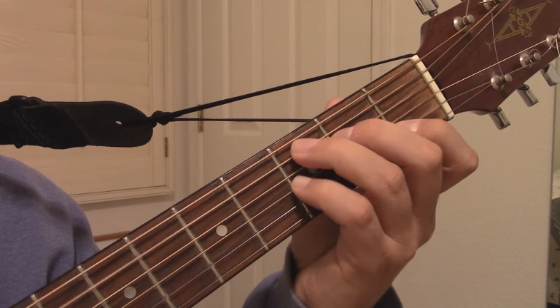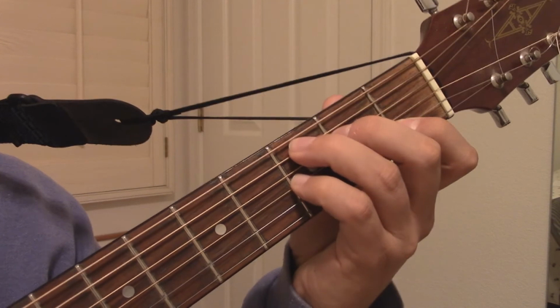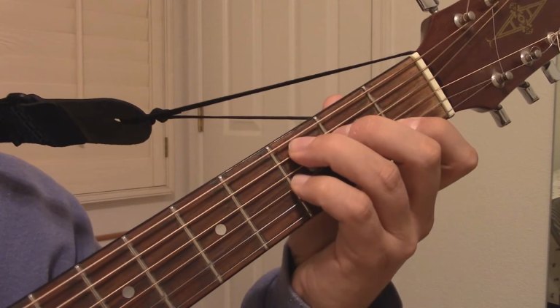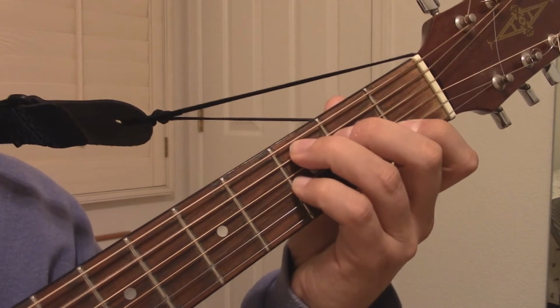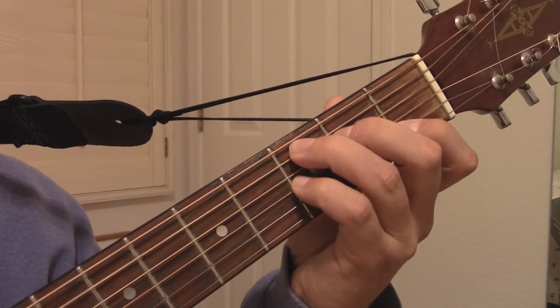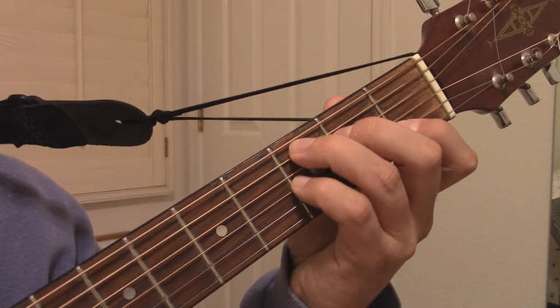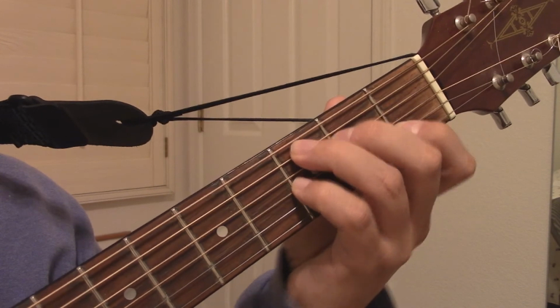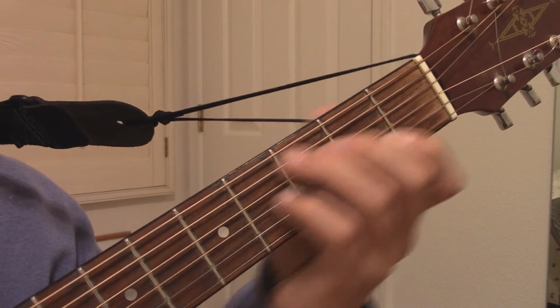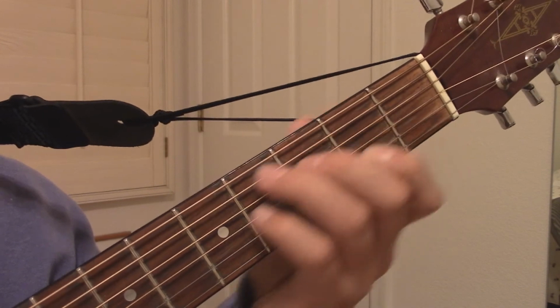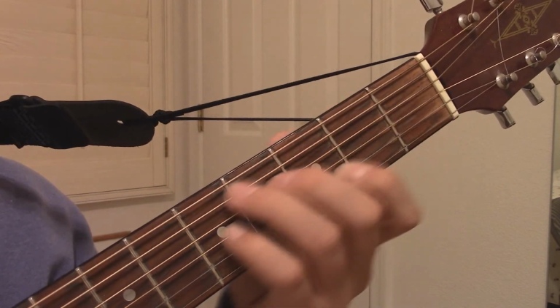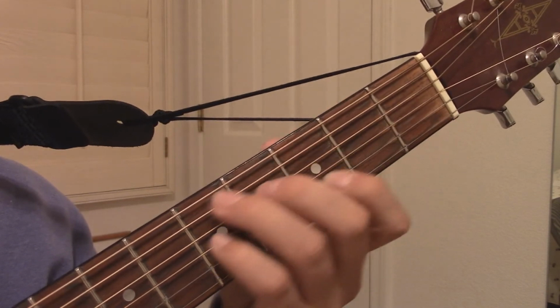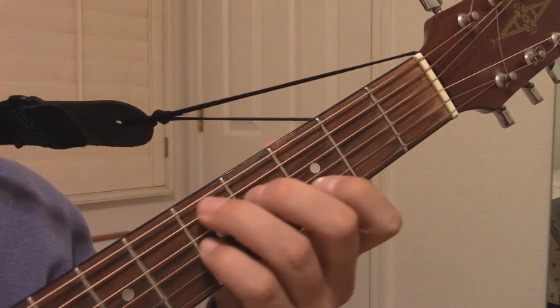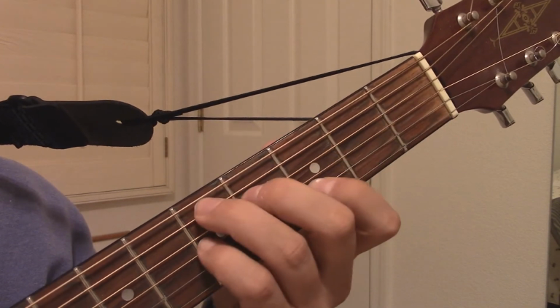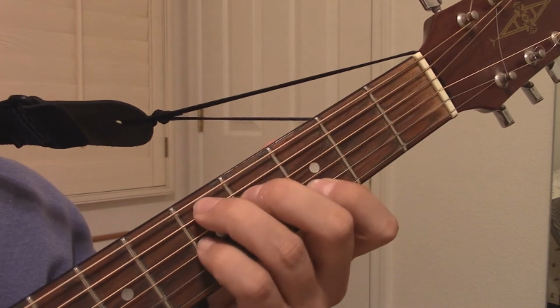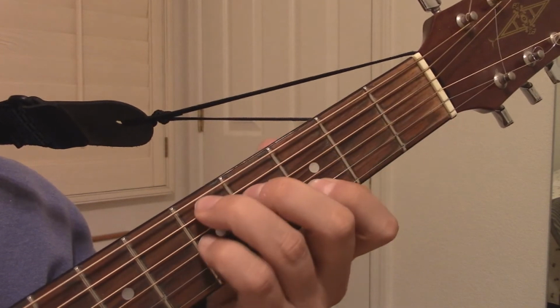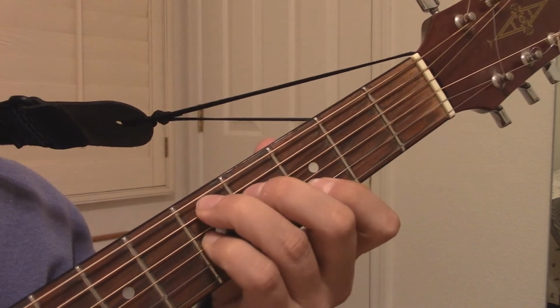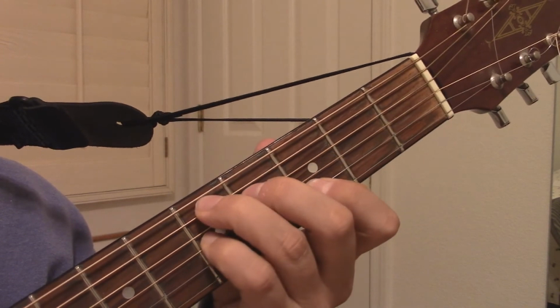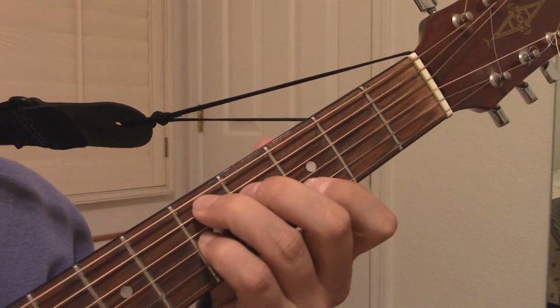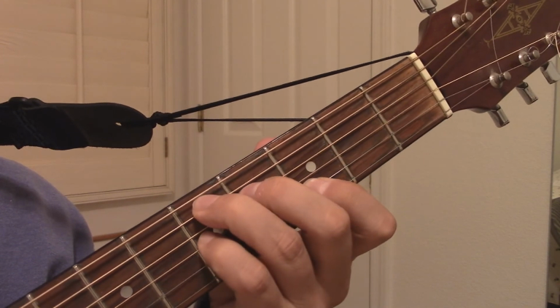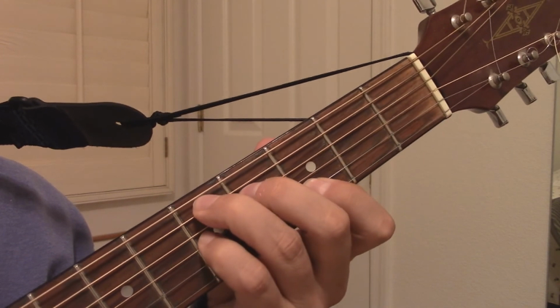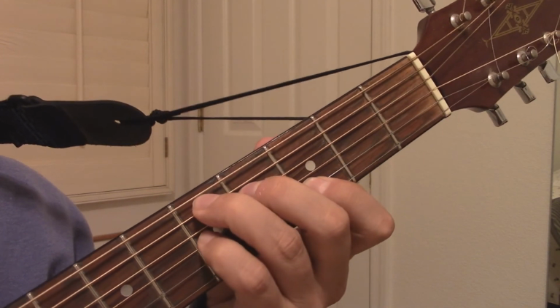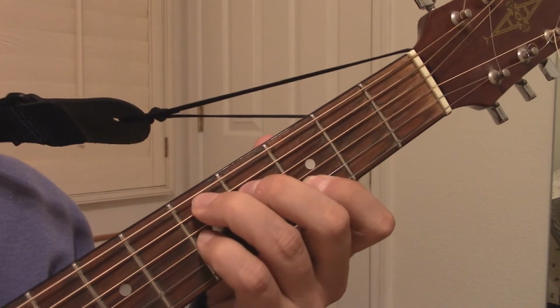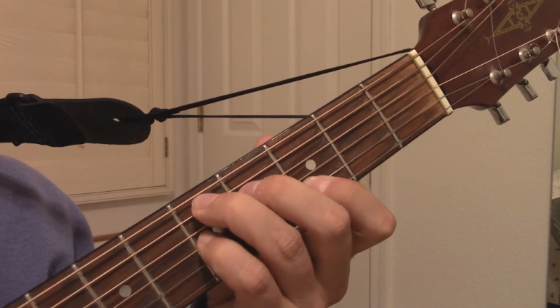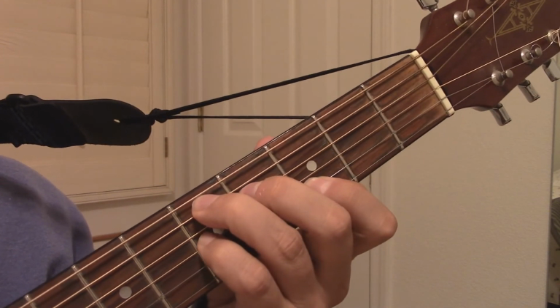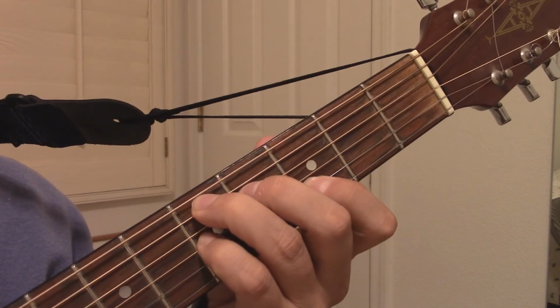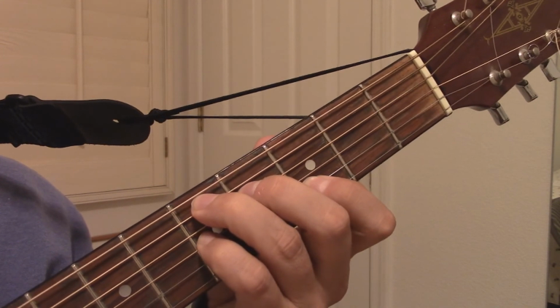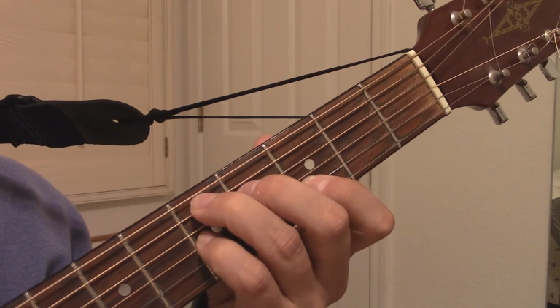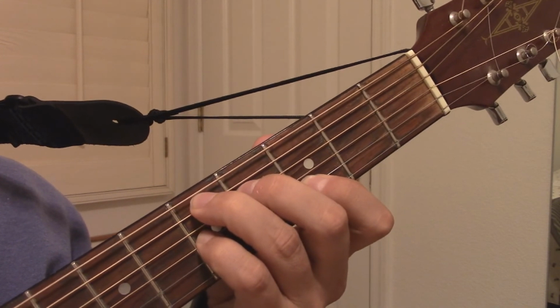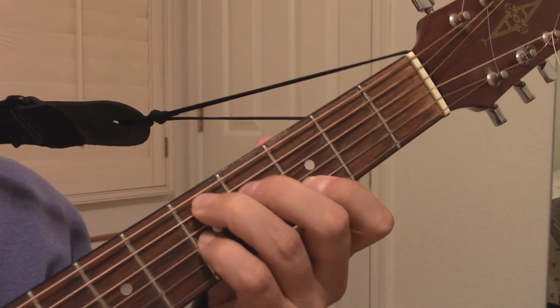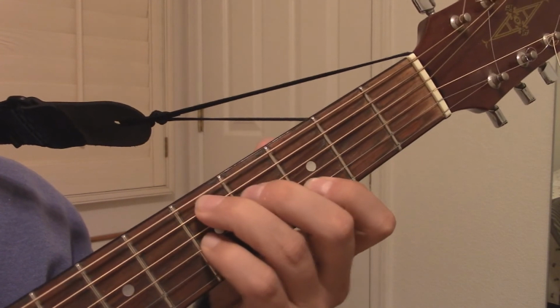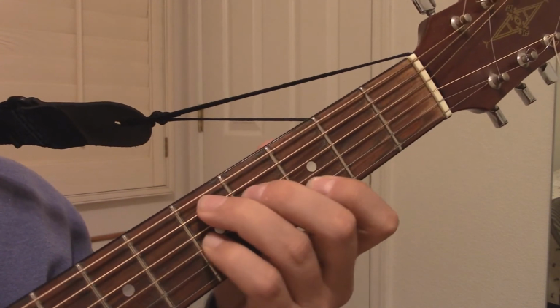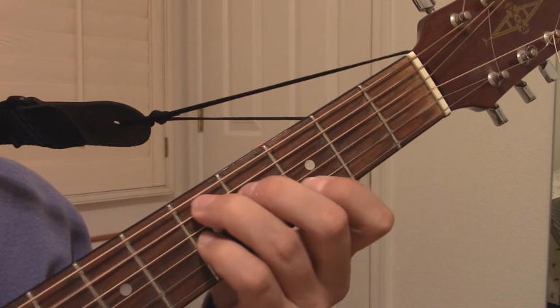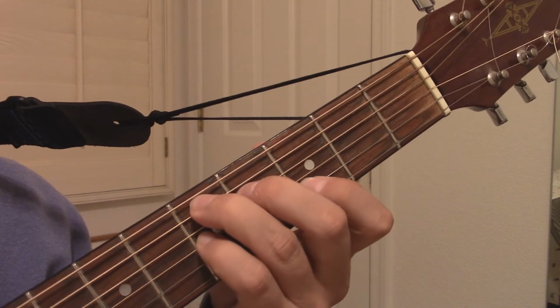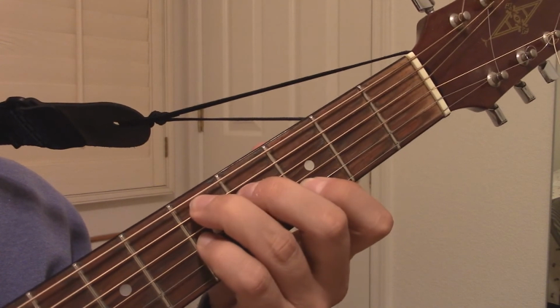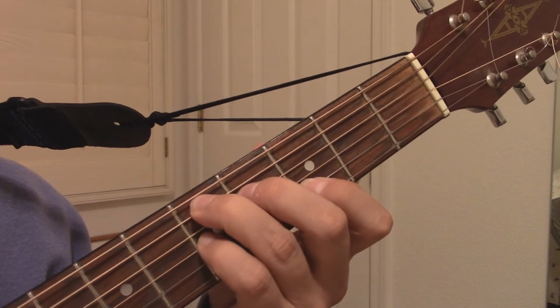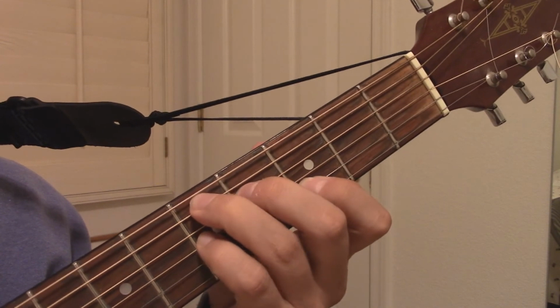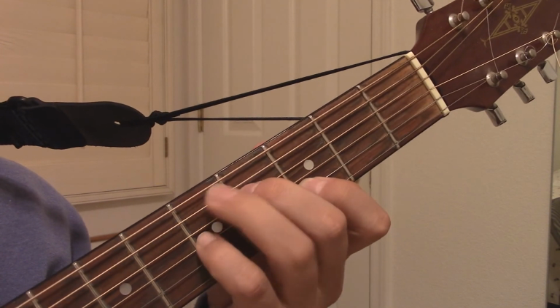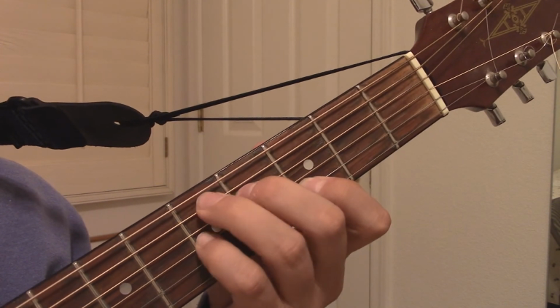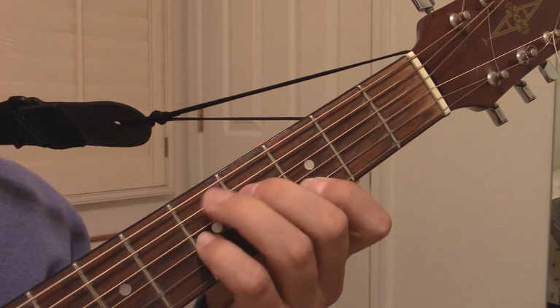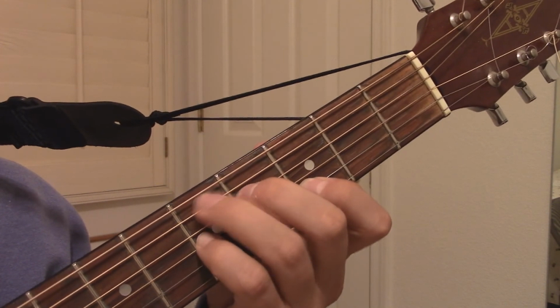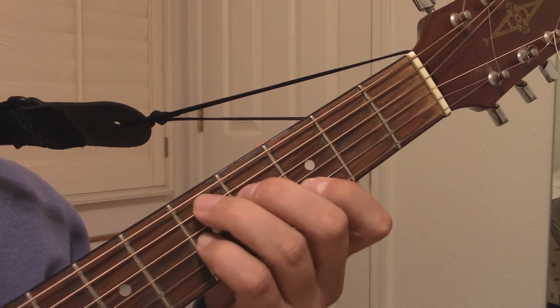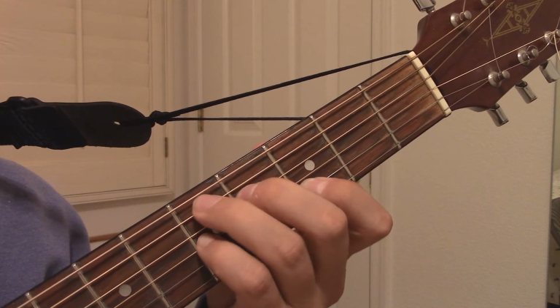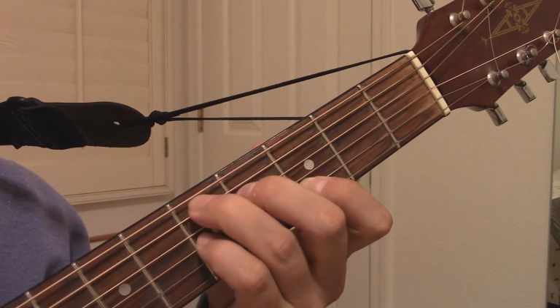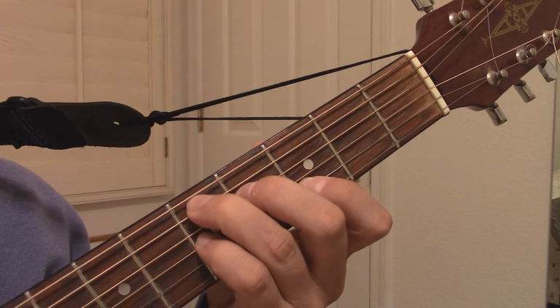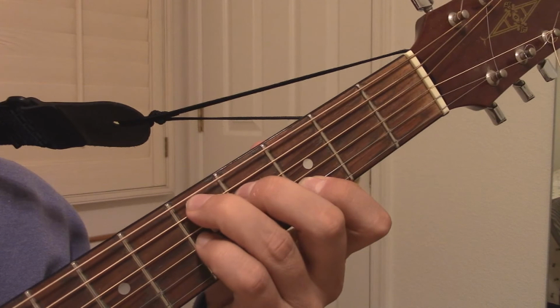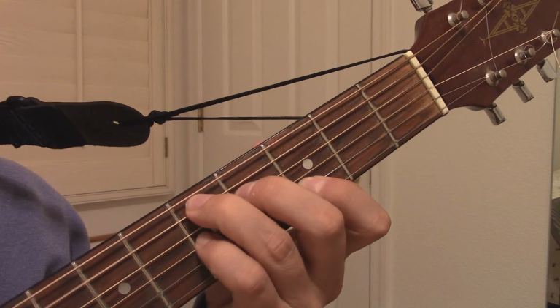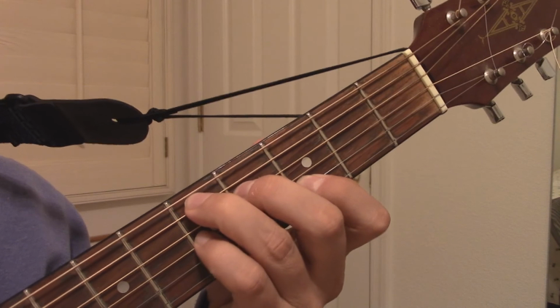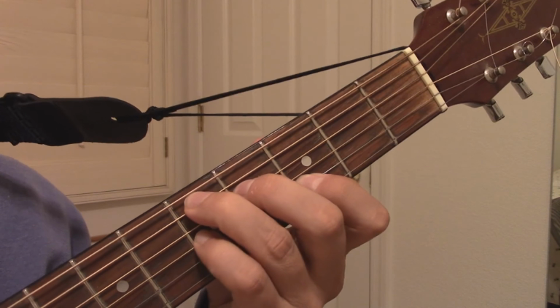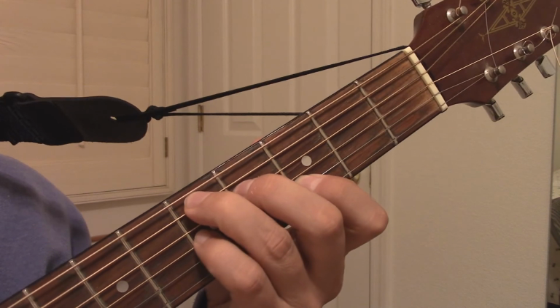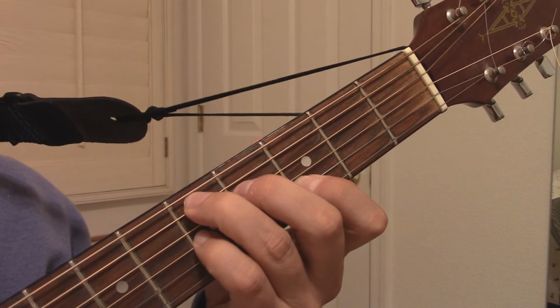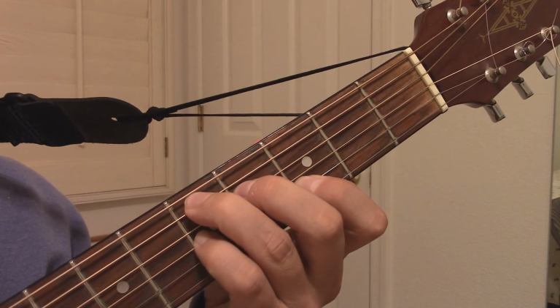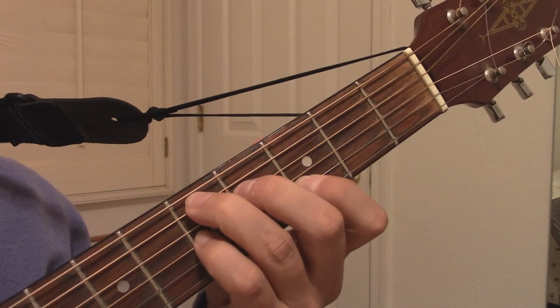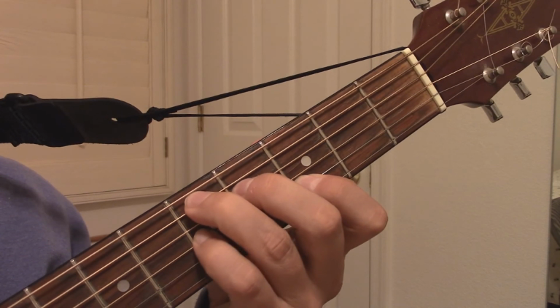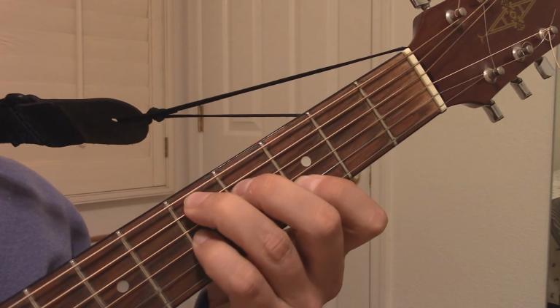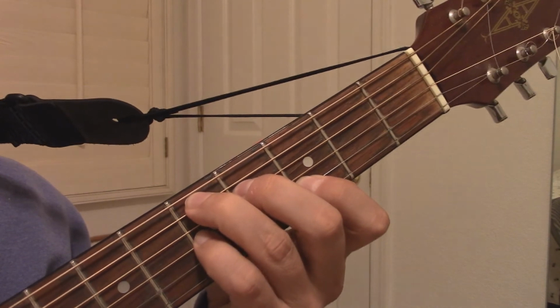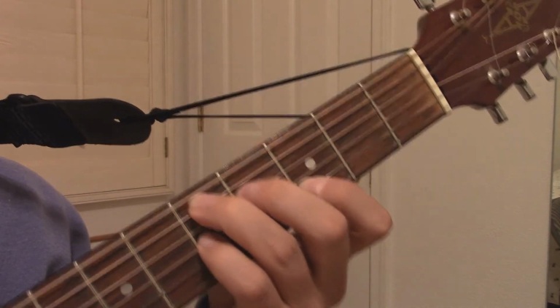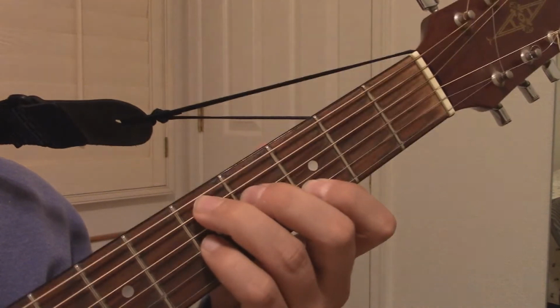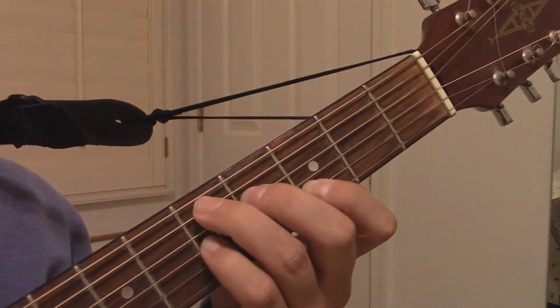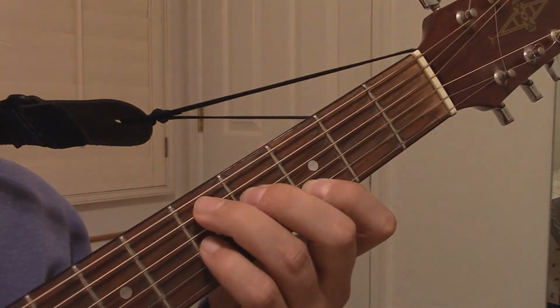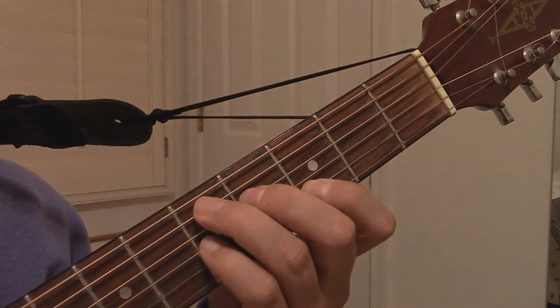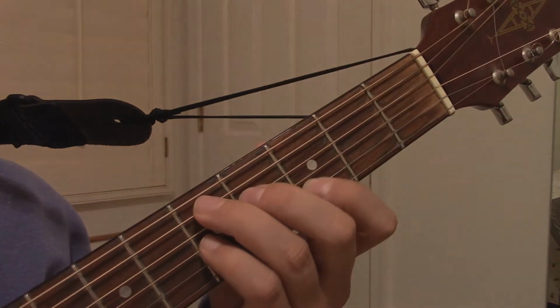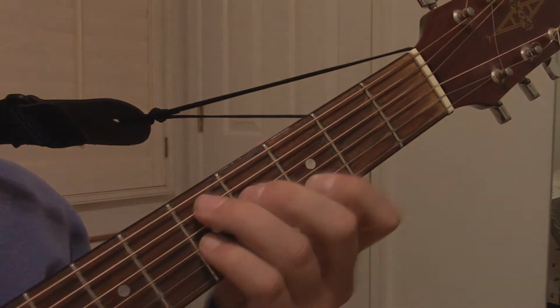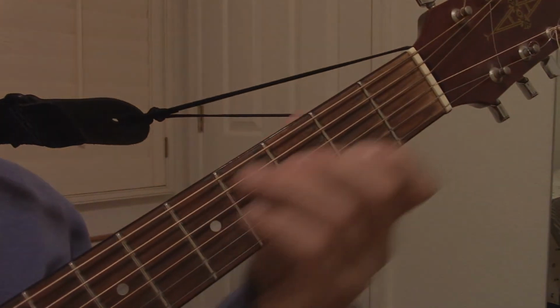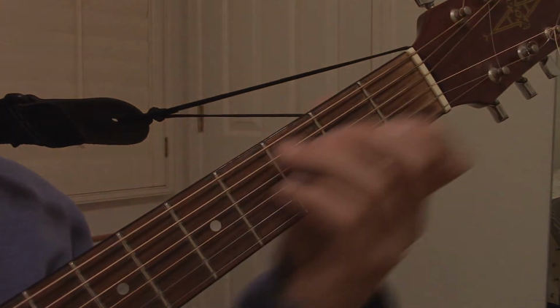If you slide it up two frets, now it's a D7, because that's a D note now under that third finger.